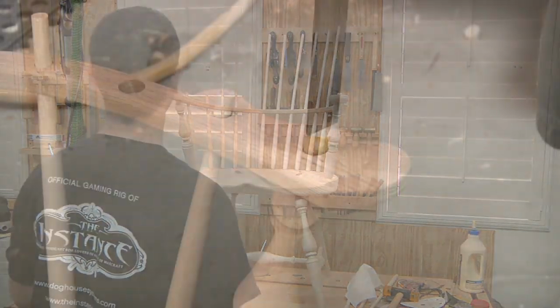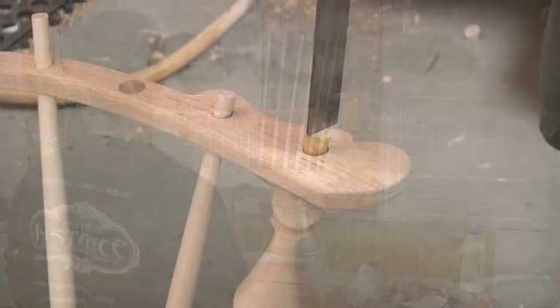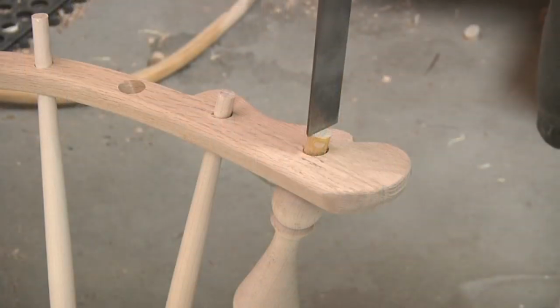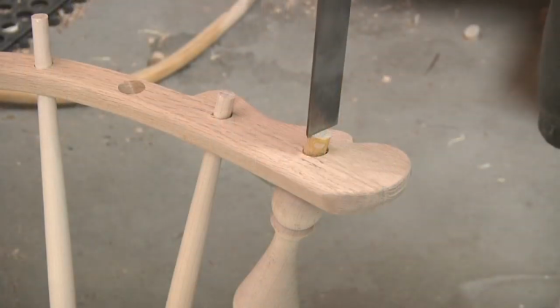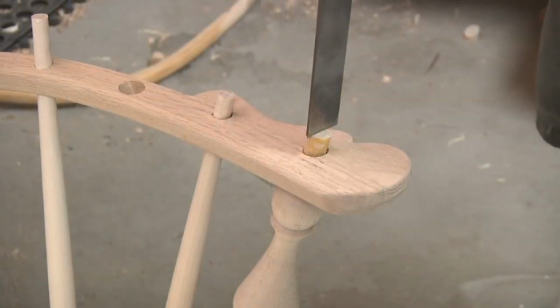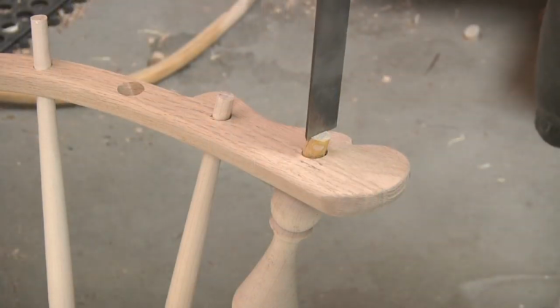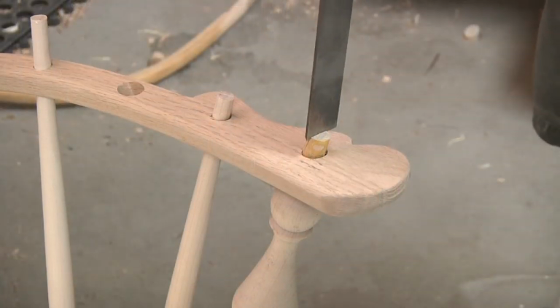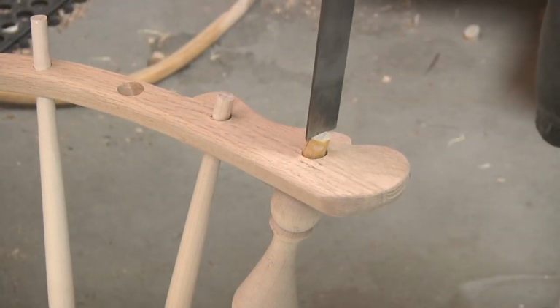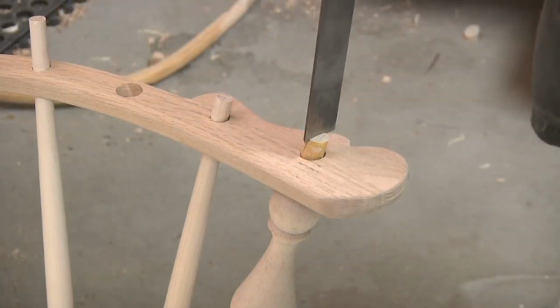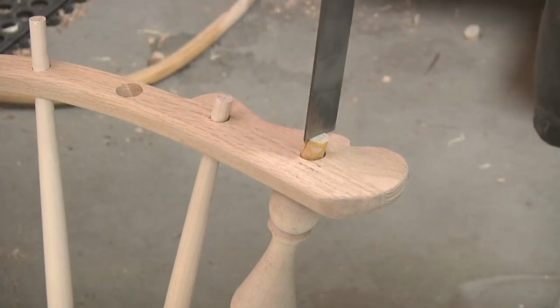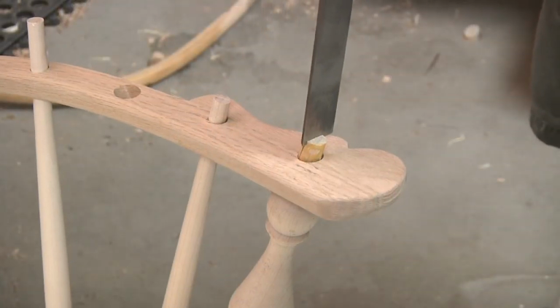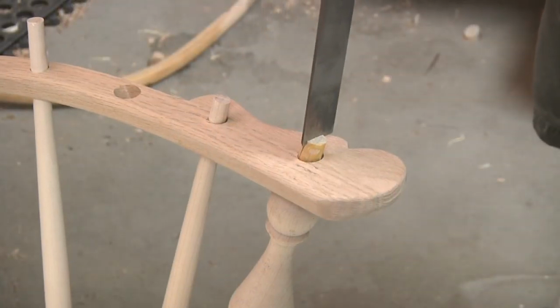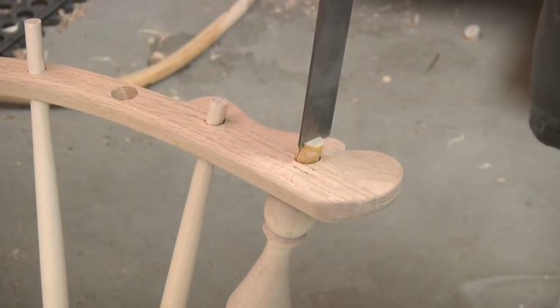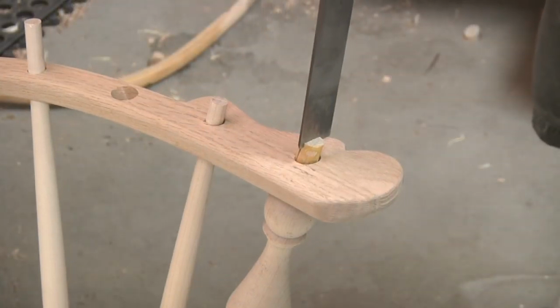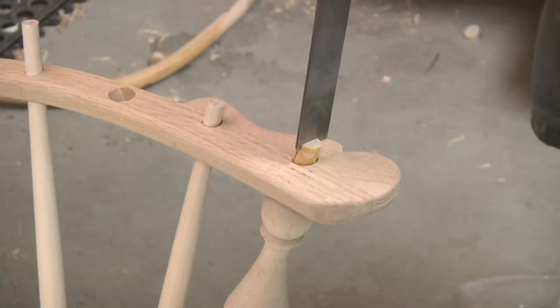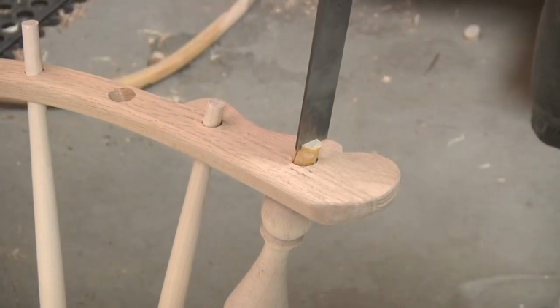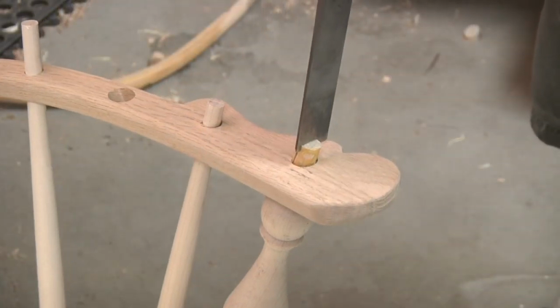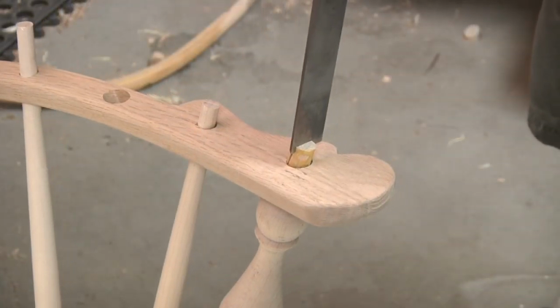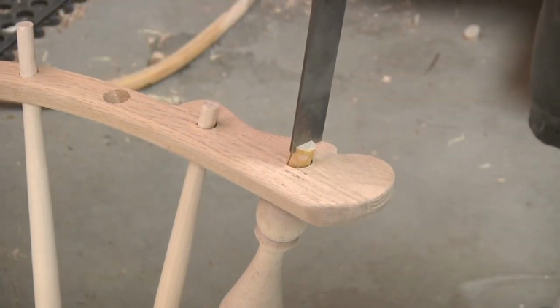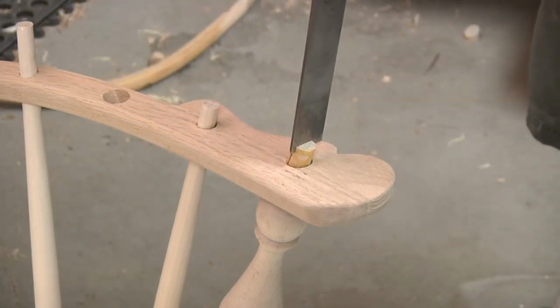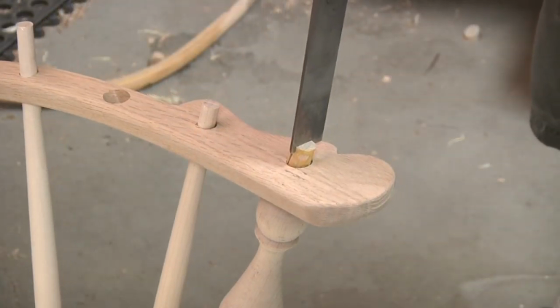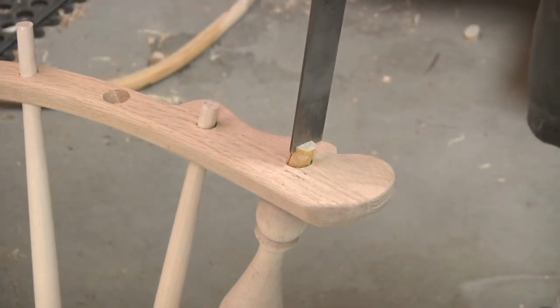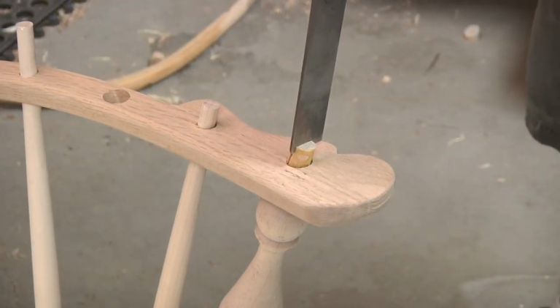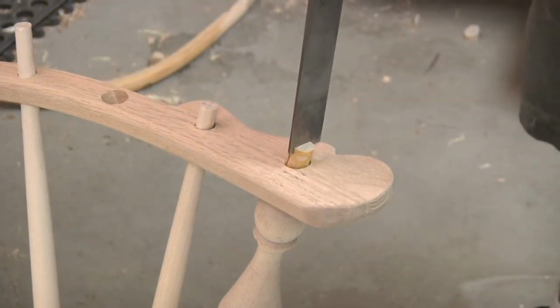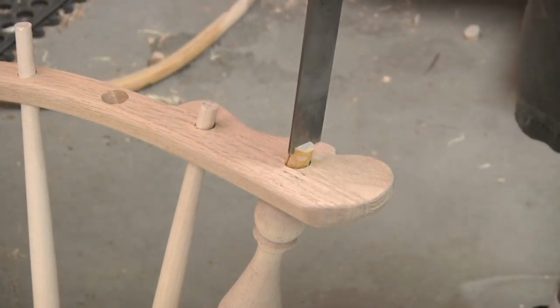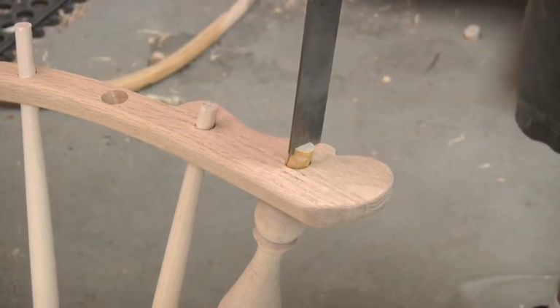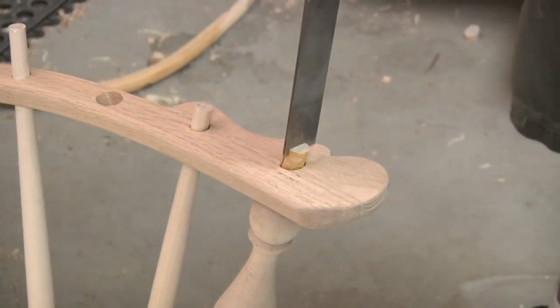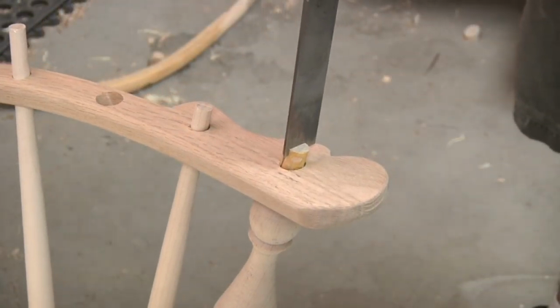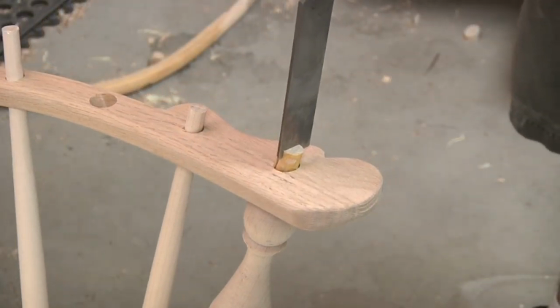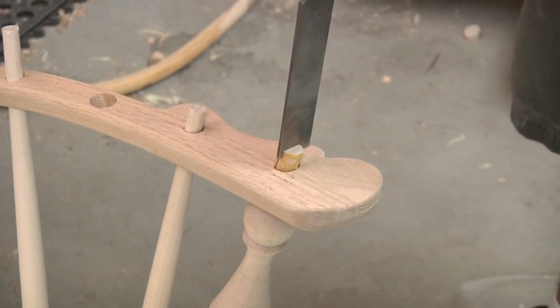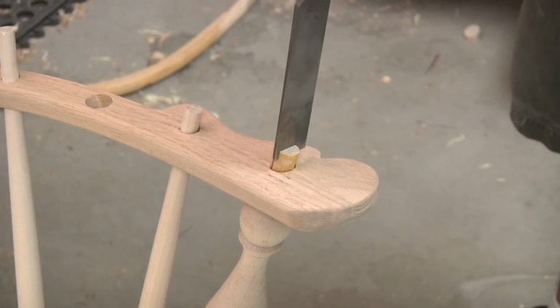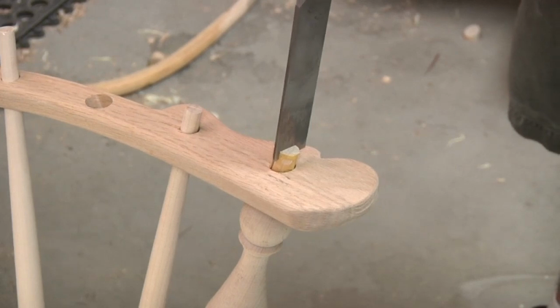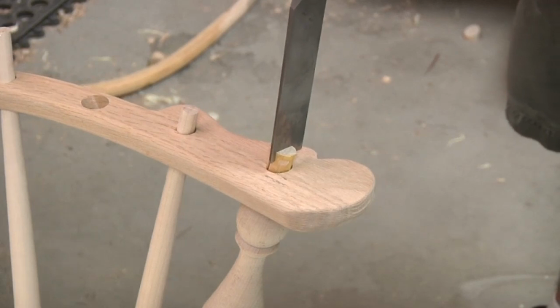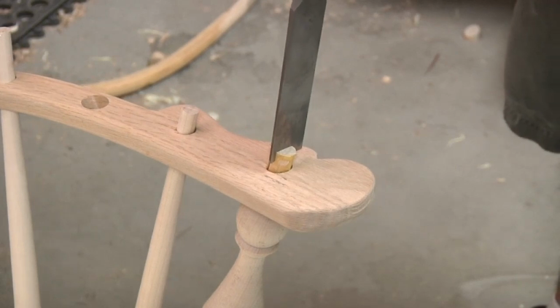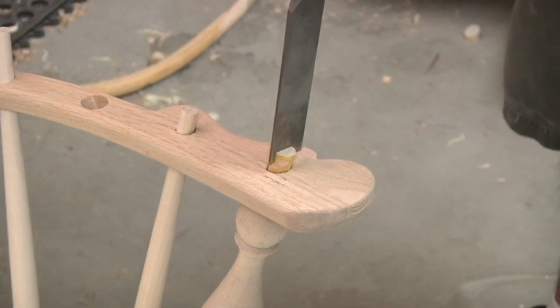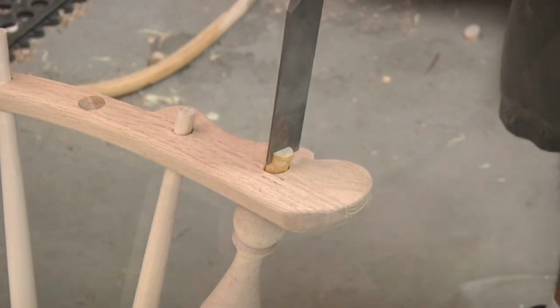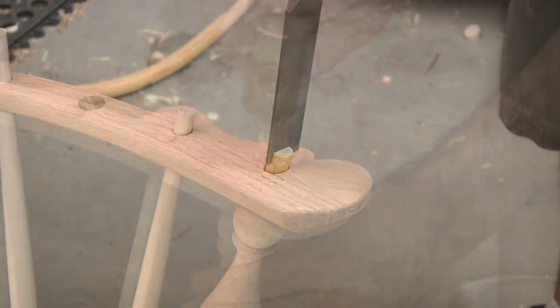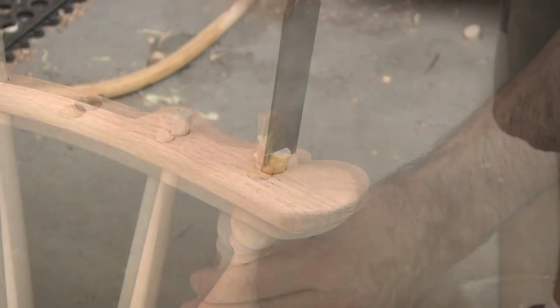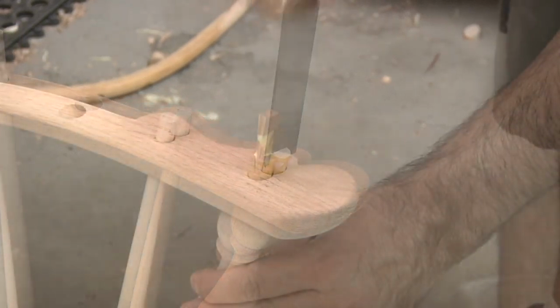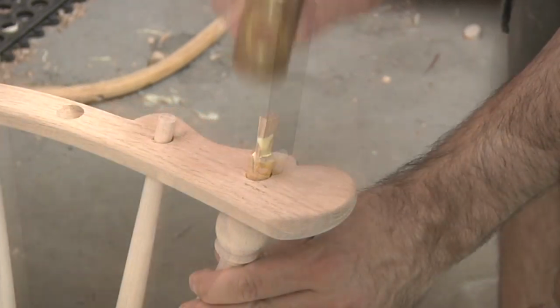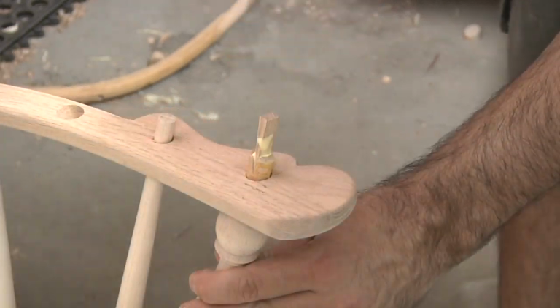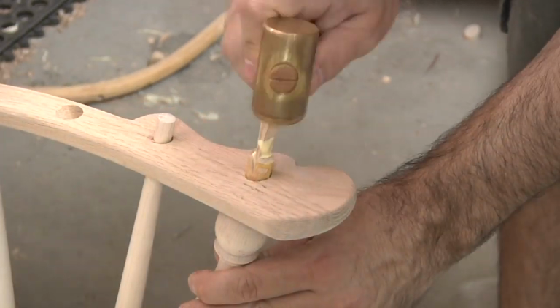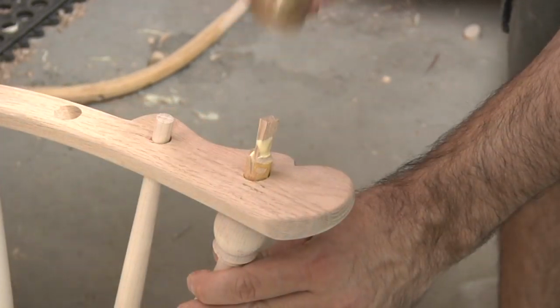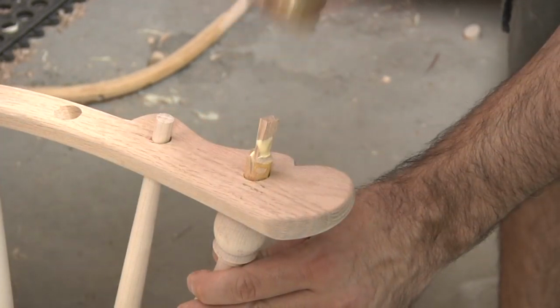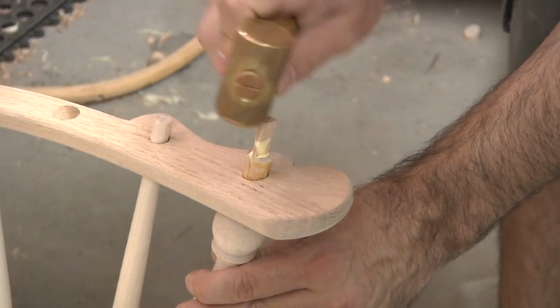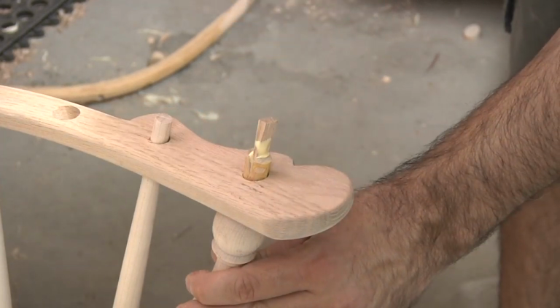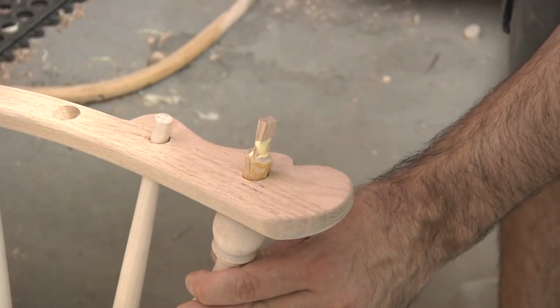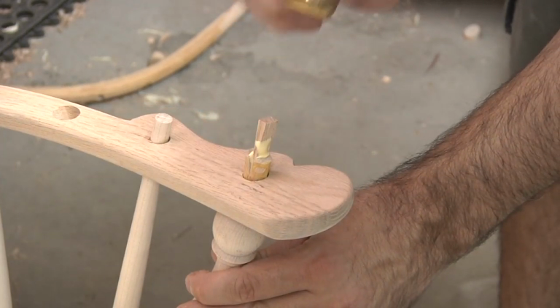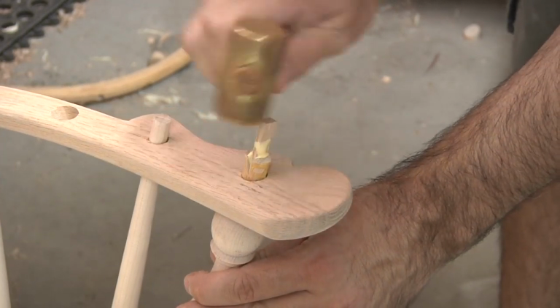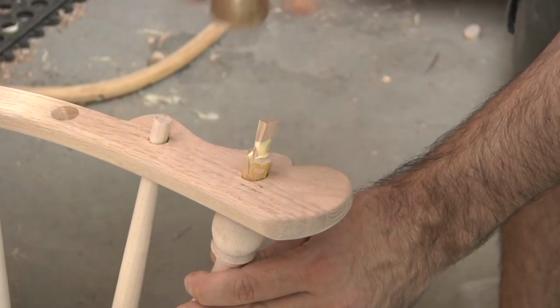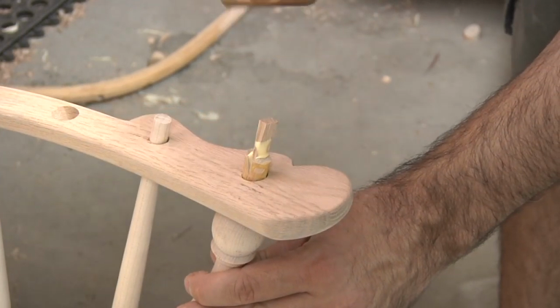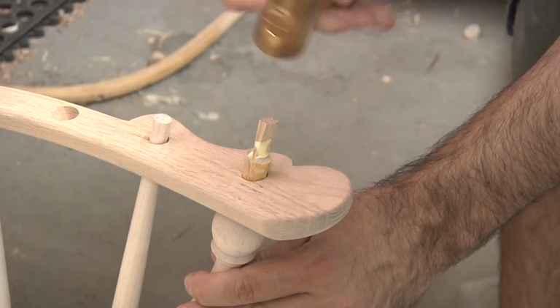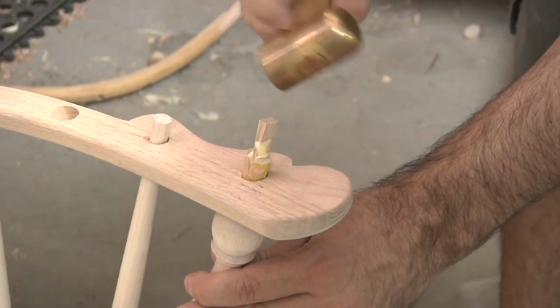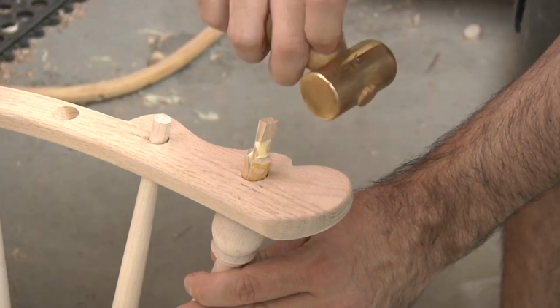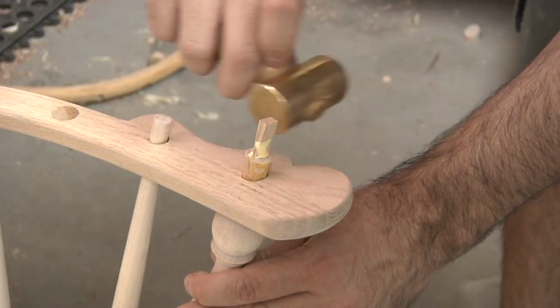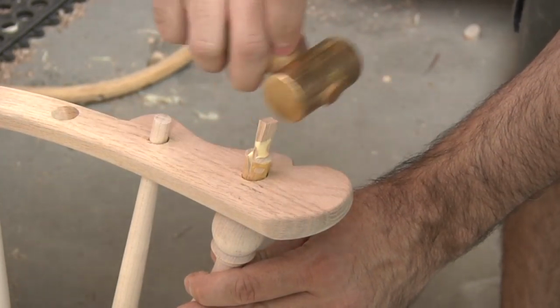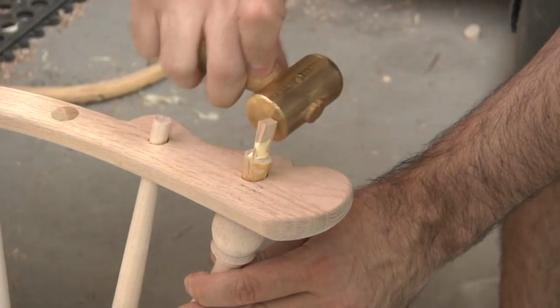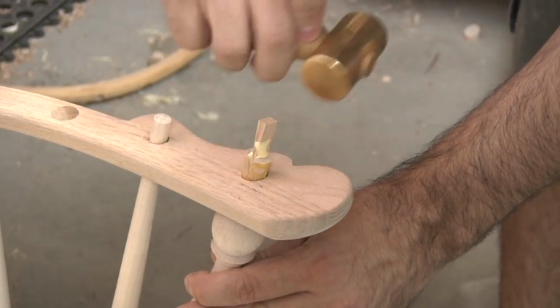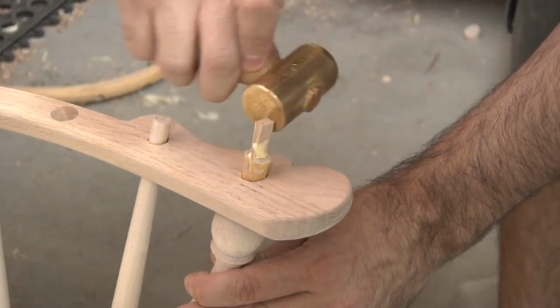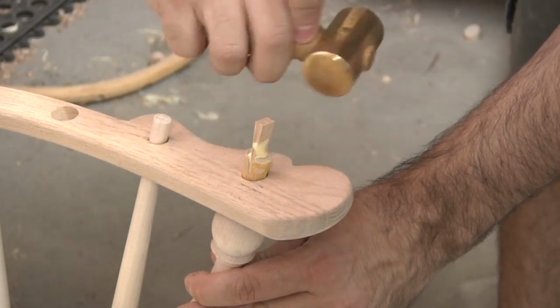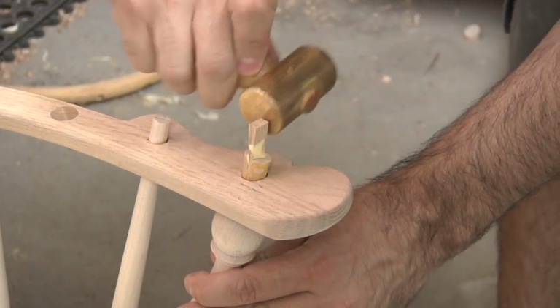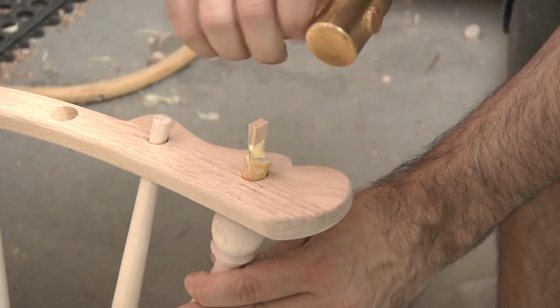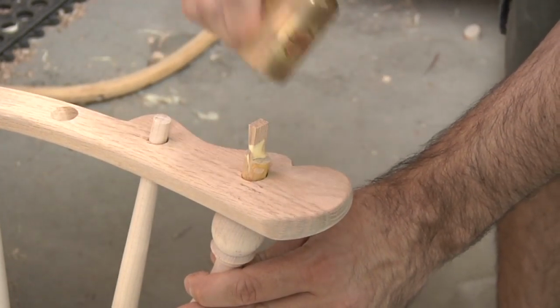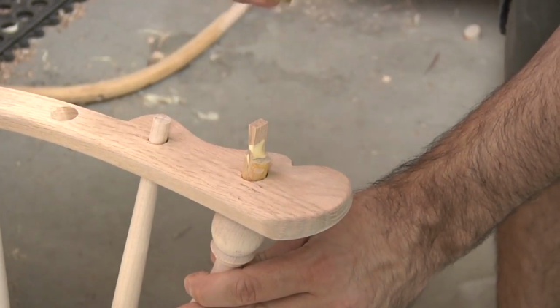As if that wasn't scary enough, the vertical arm supports now need to be split with a chisel to make room for the wedge. Fortunately, everything worked out.